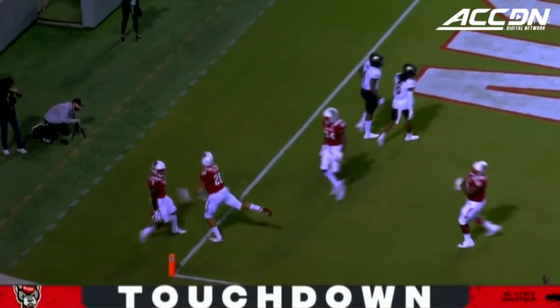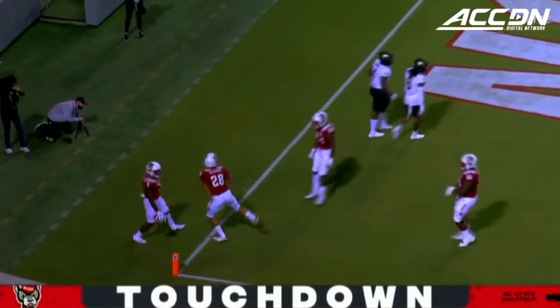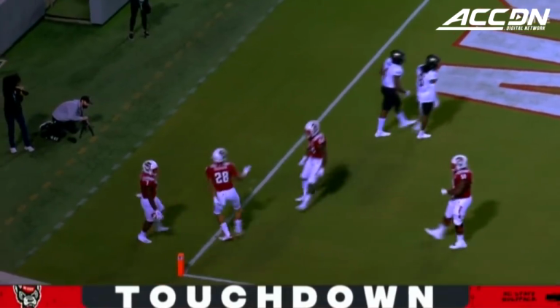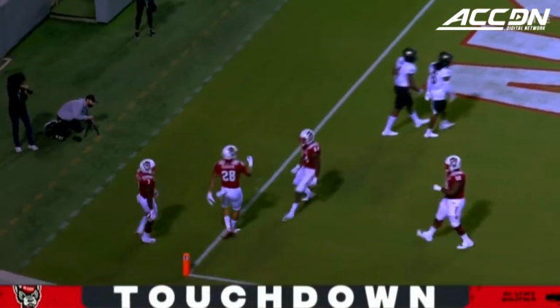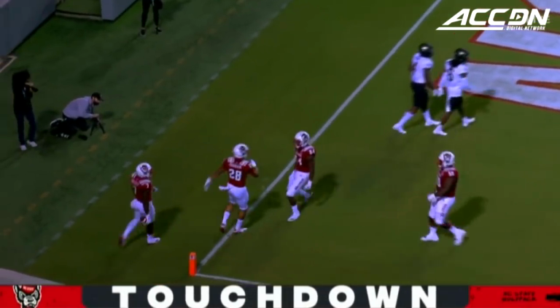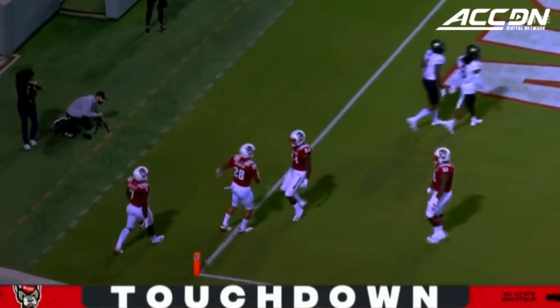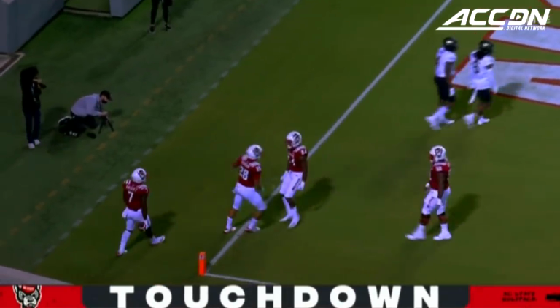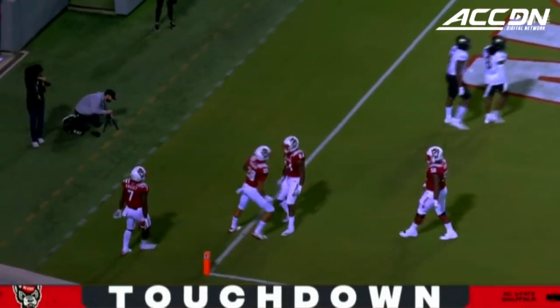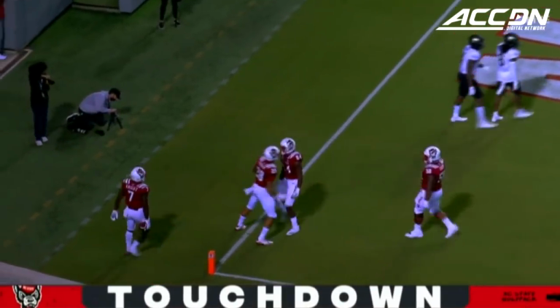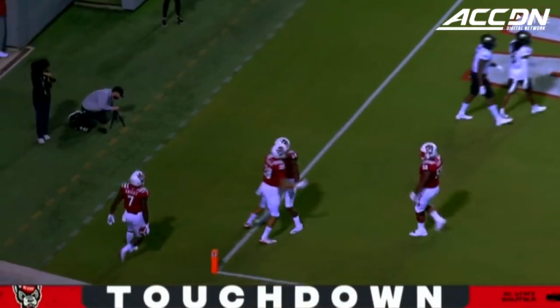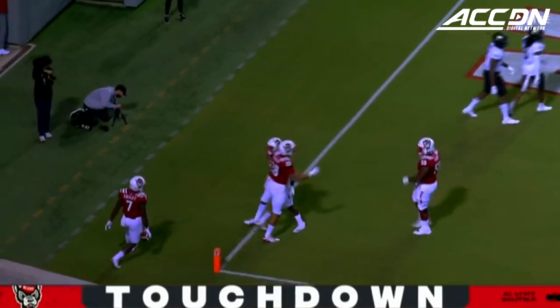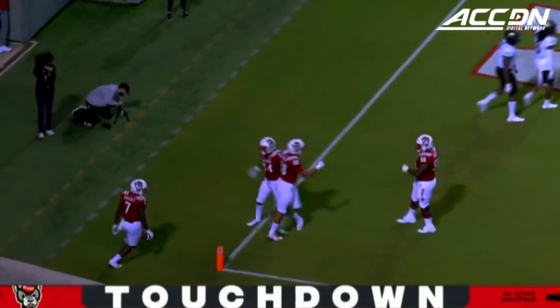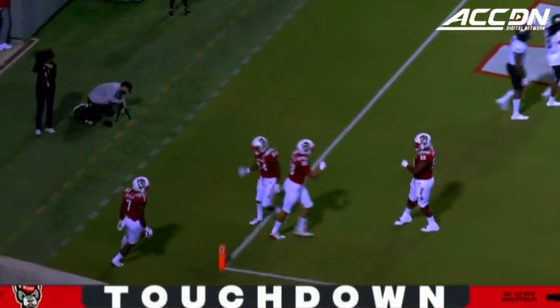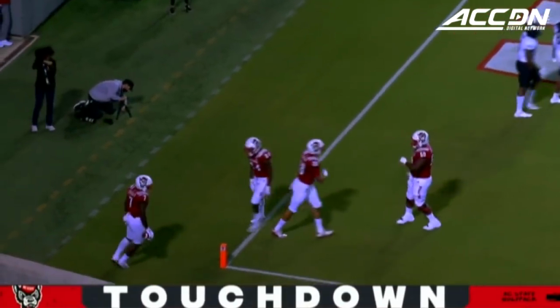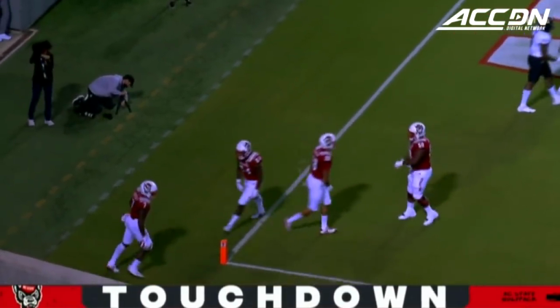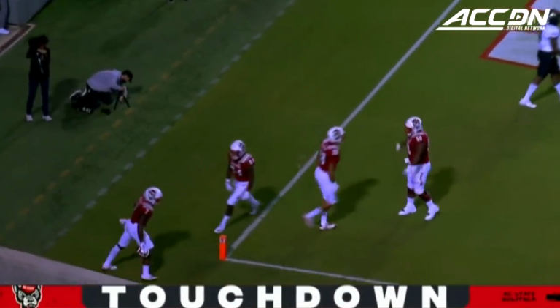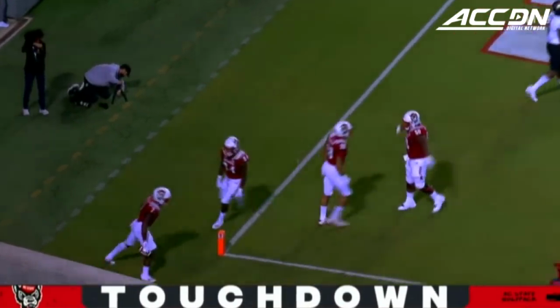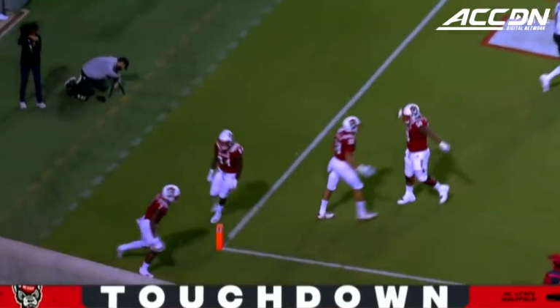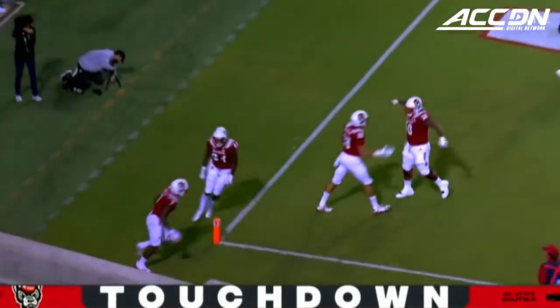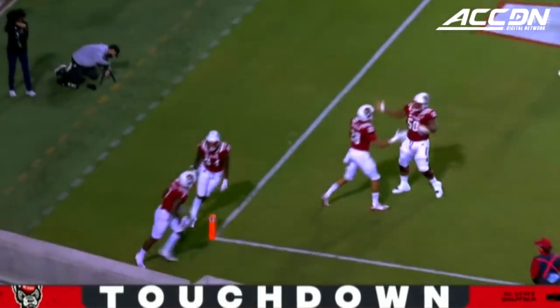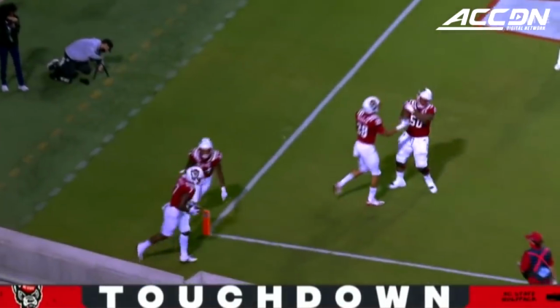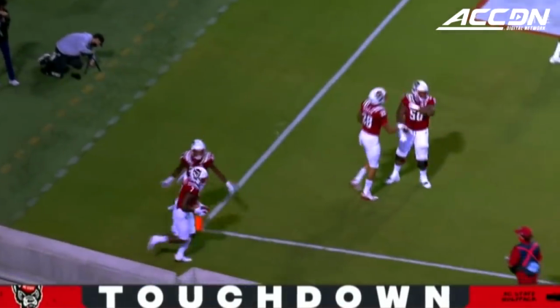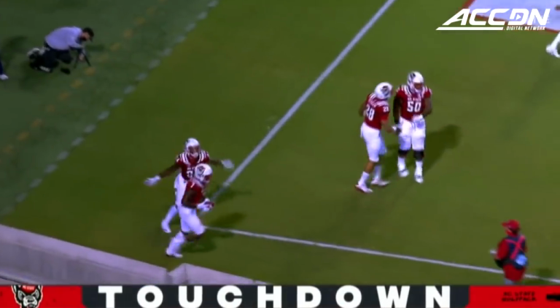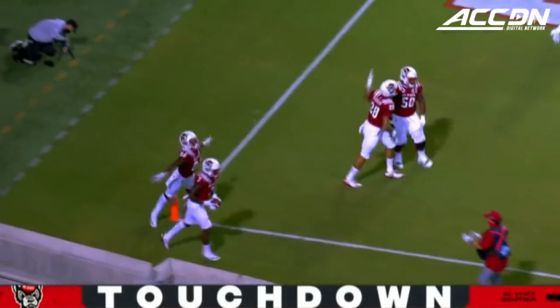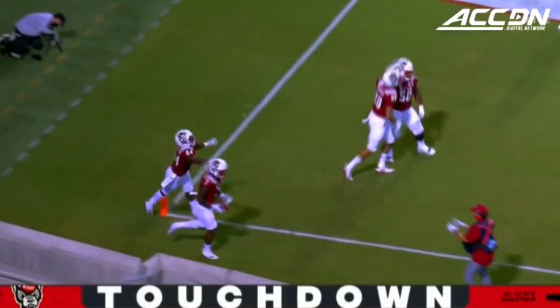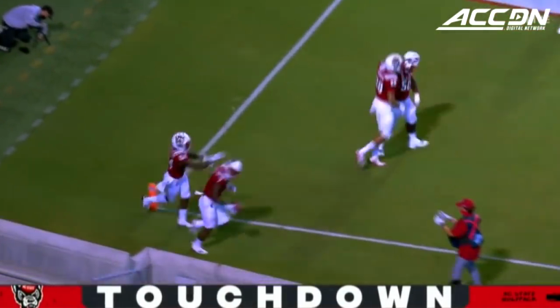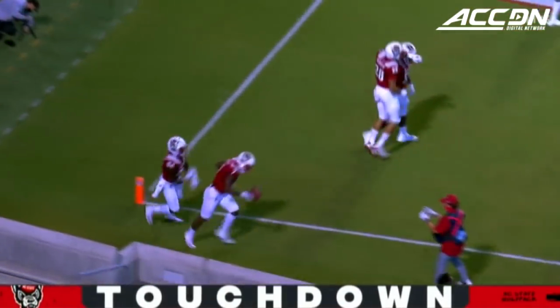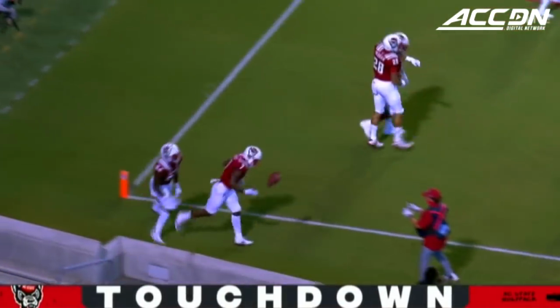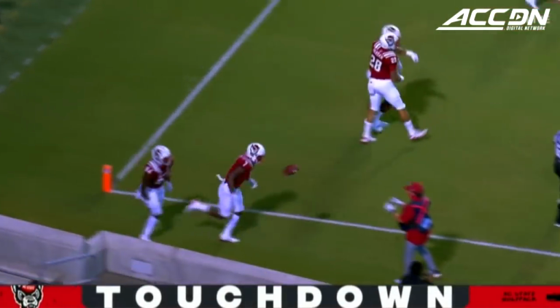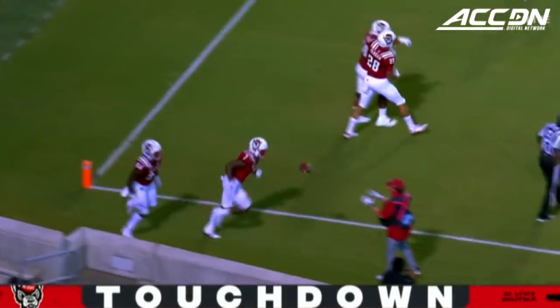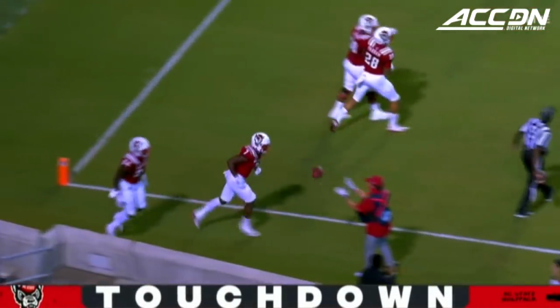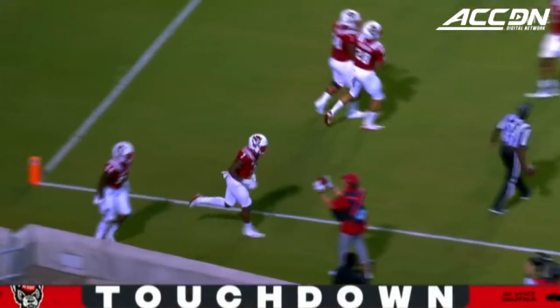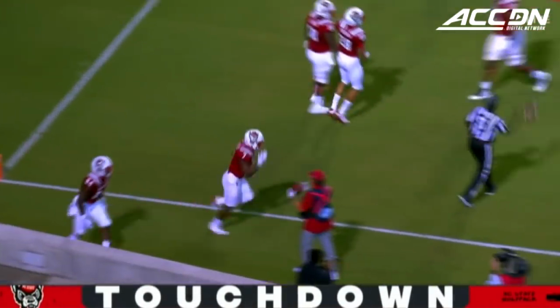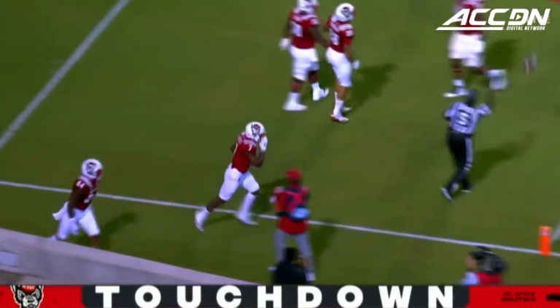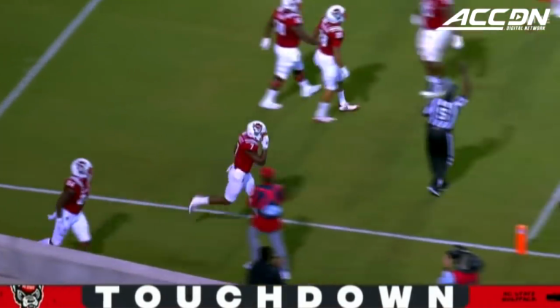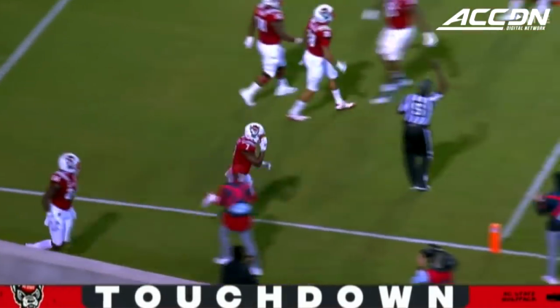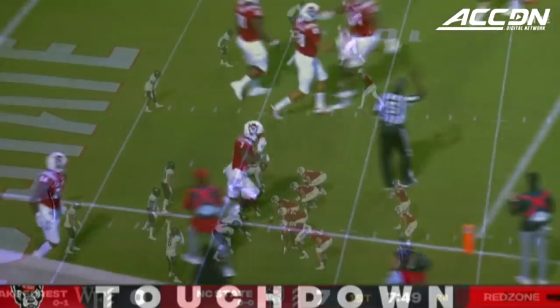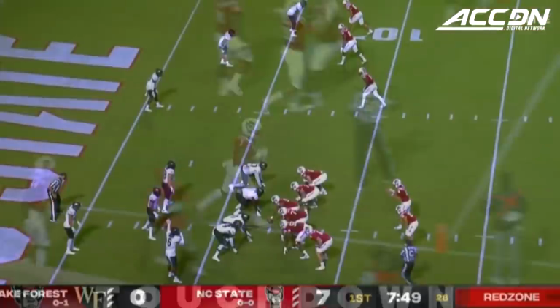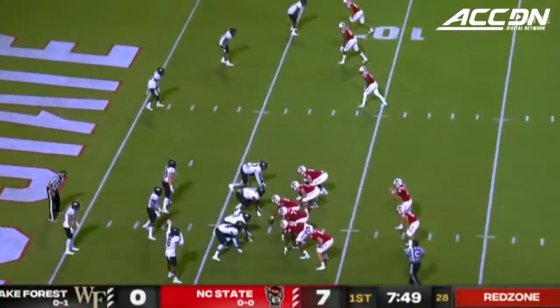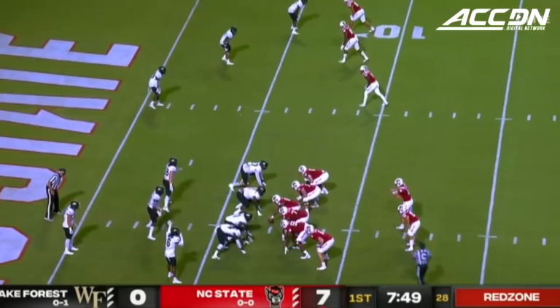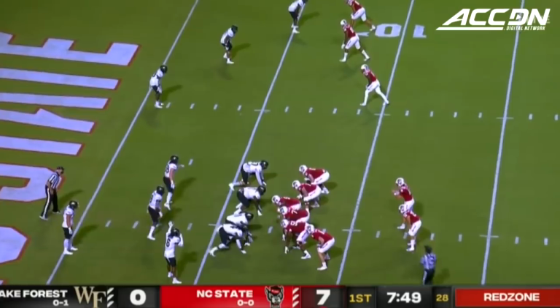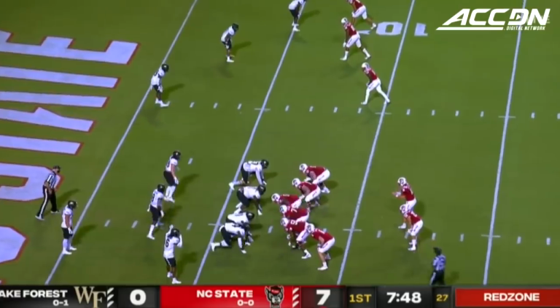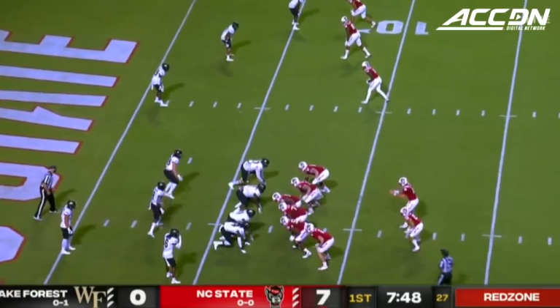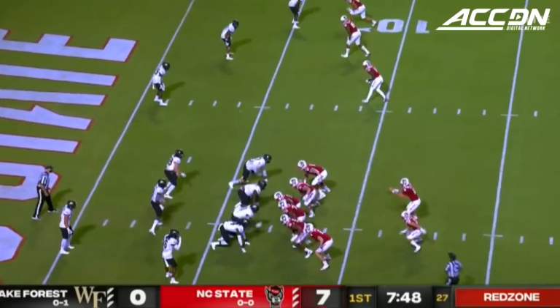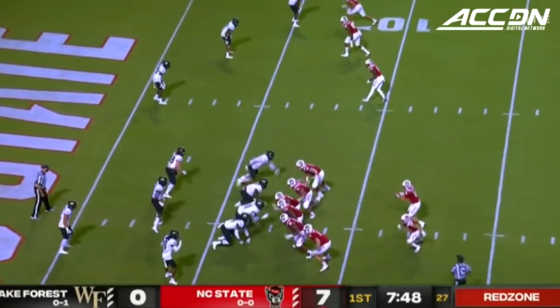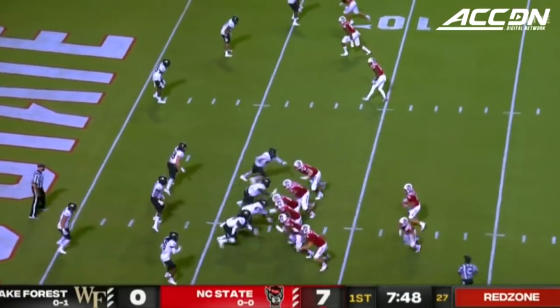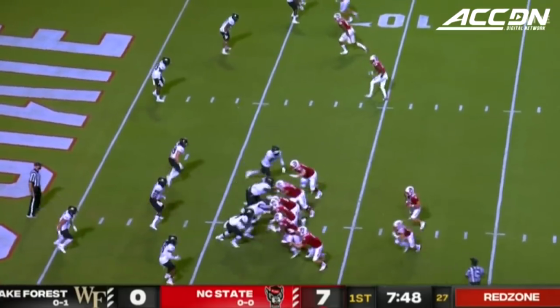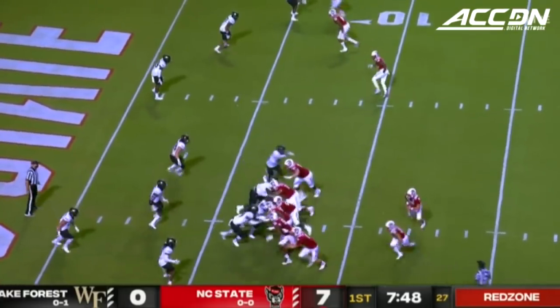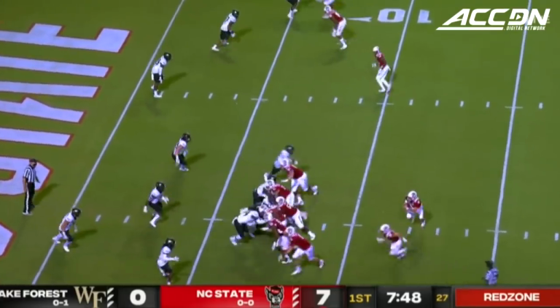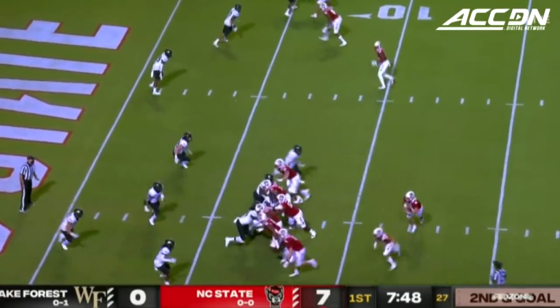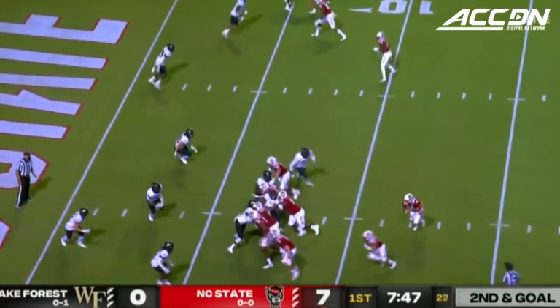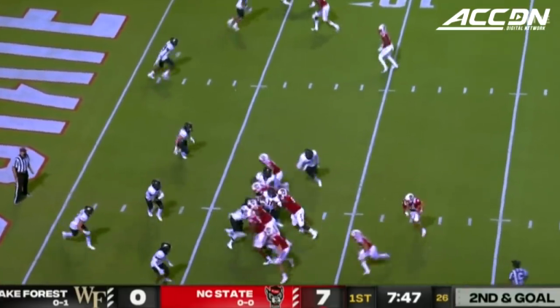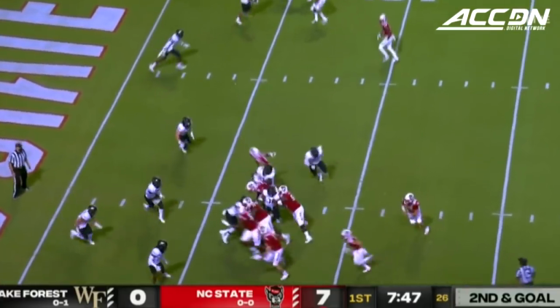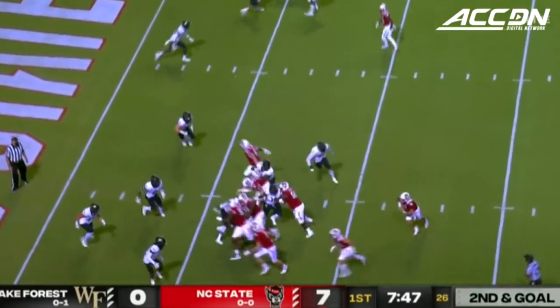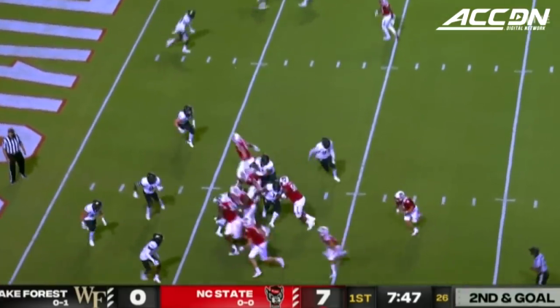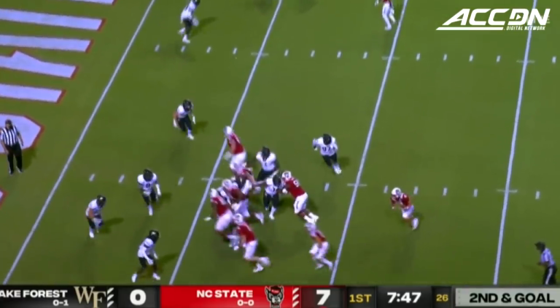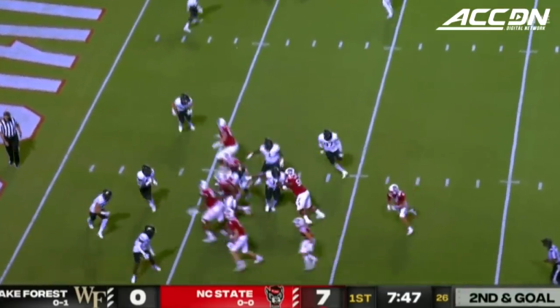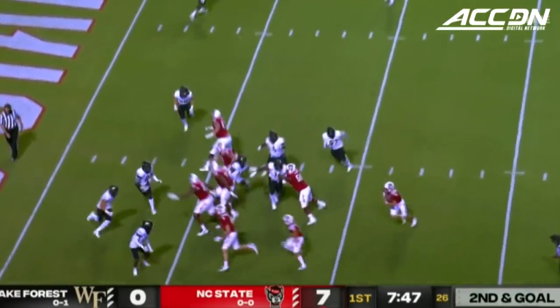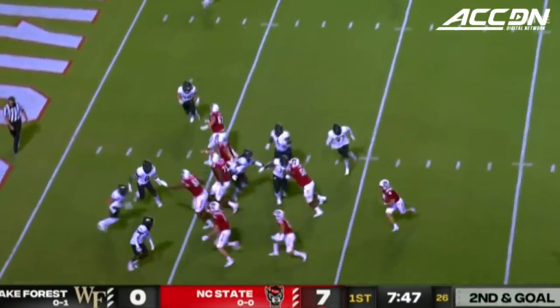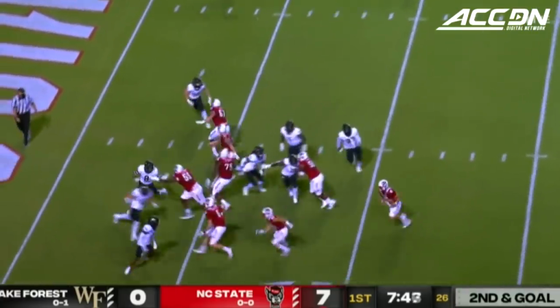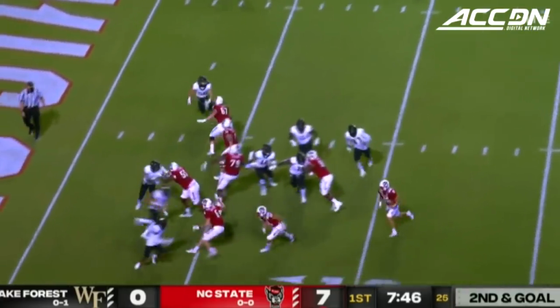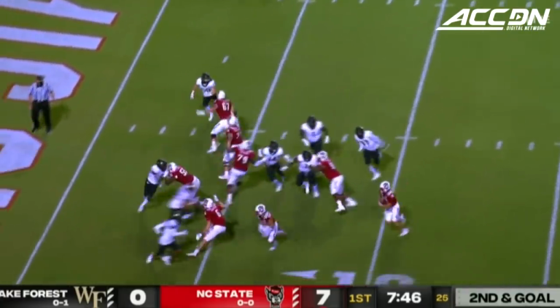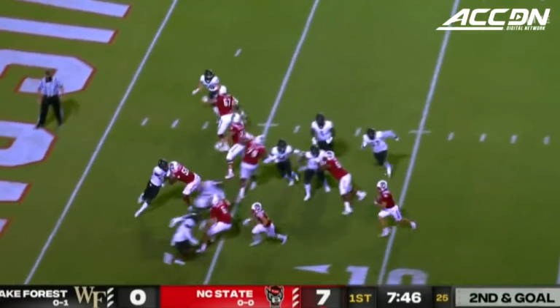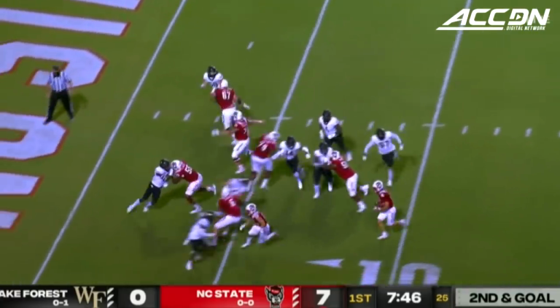Well, that didn't take long — a quick strike for NC State. By the left of the quarterback. Gain of 21.